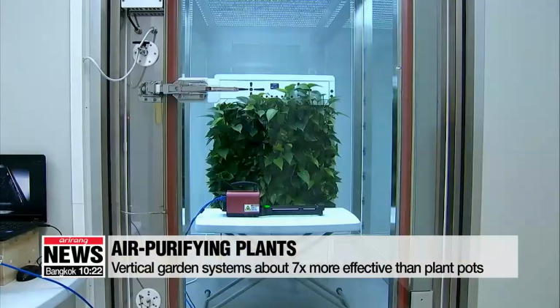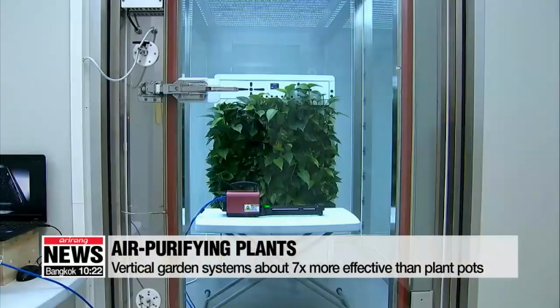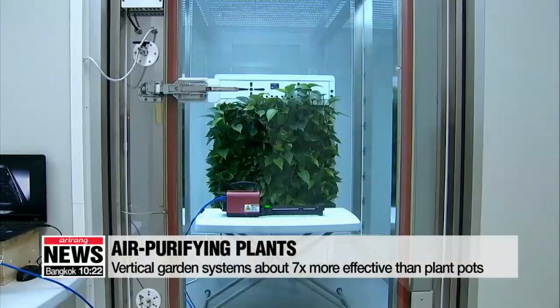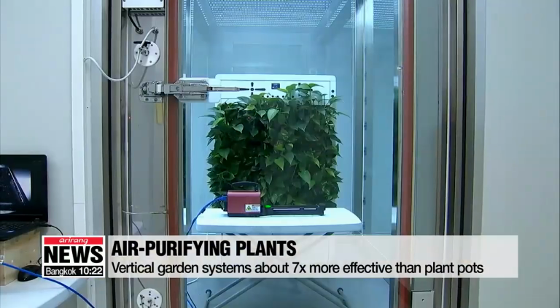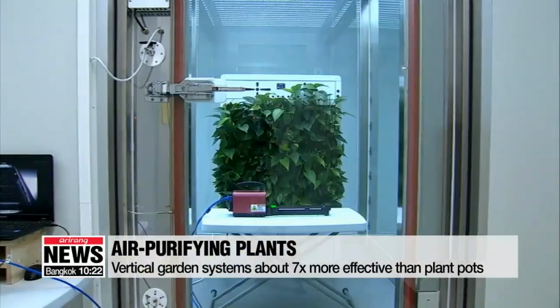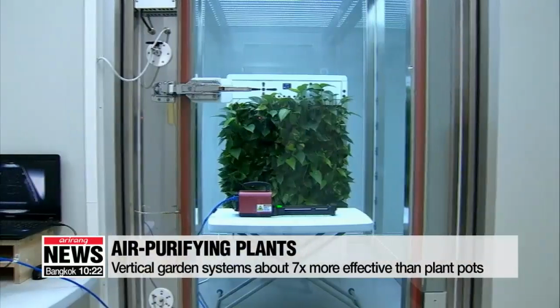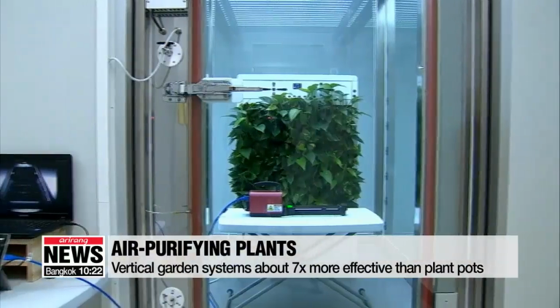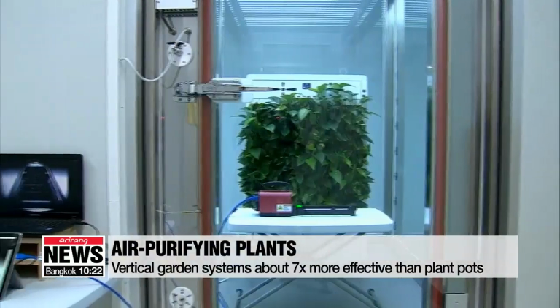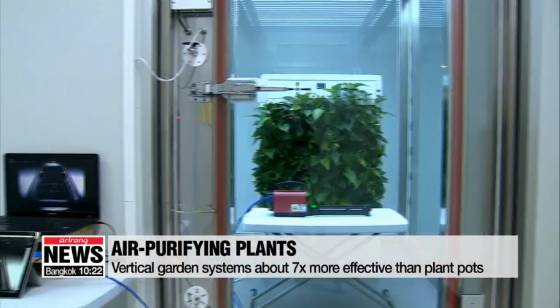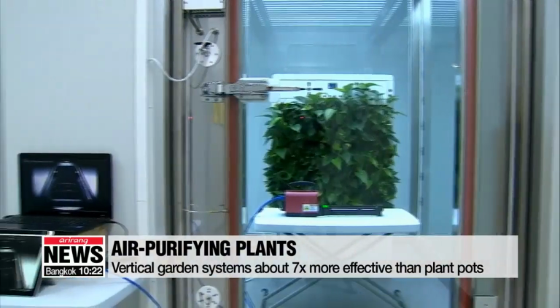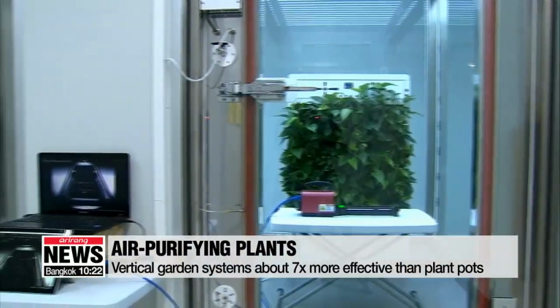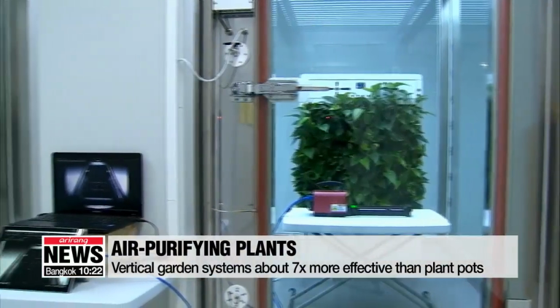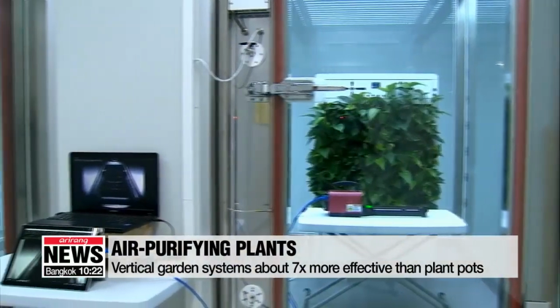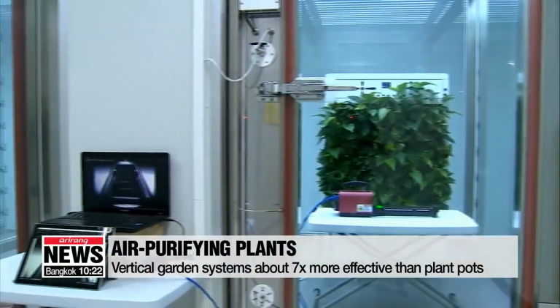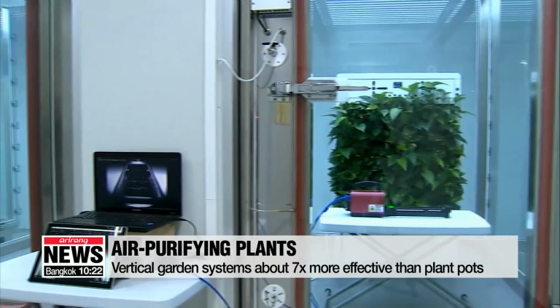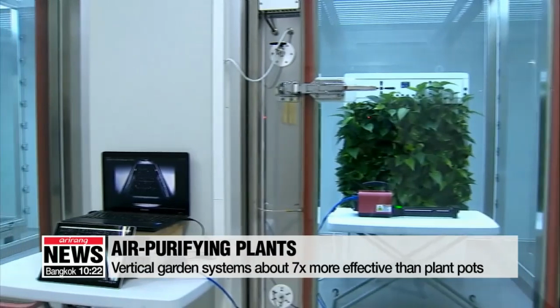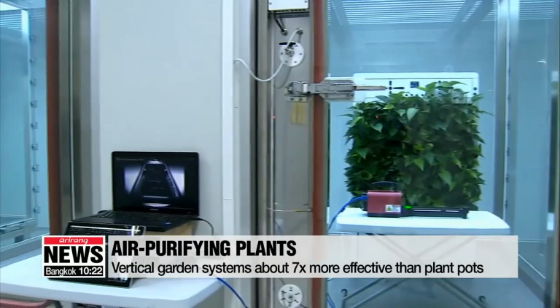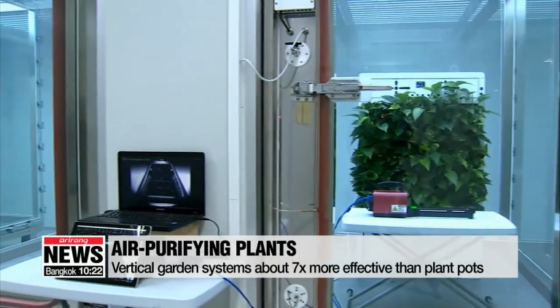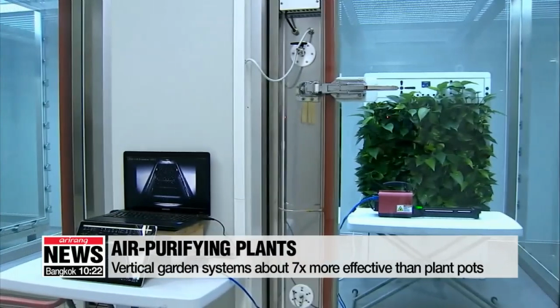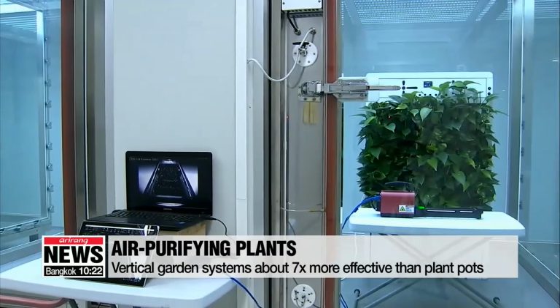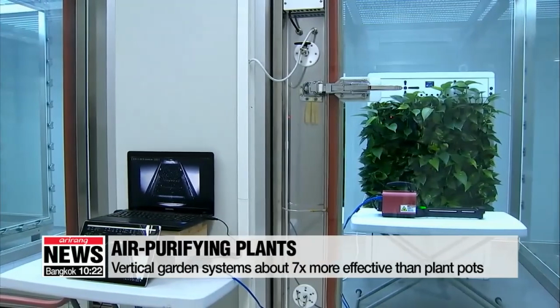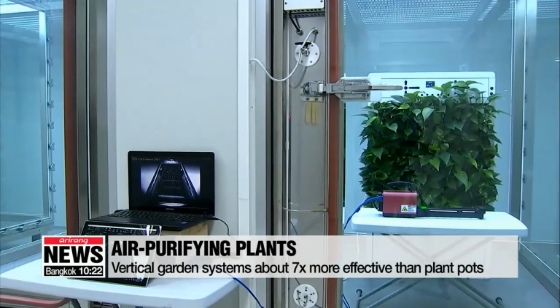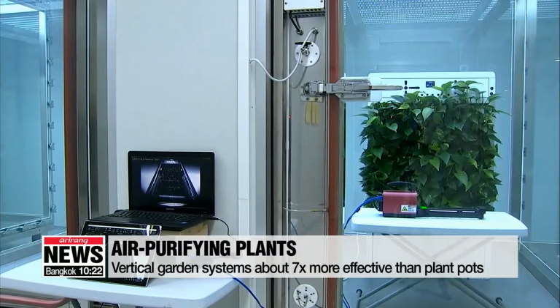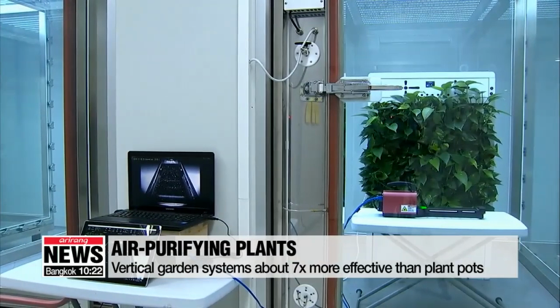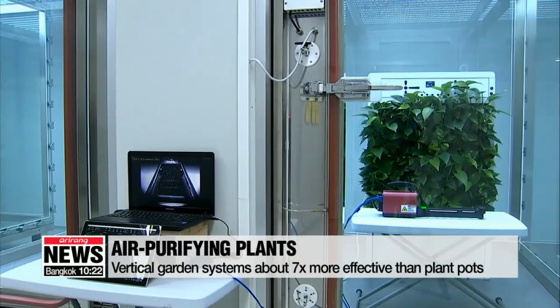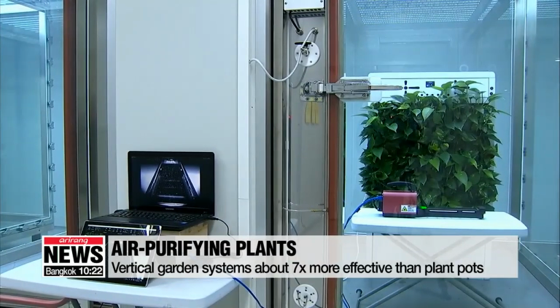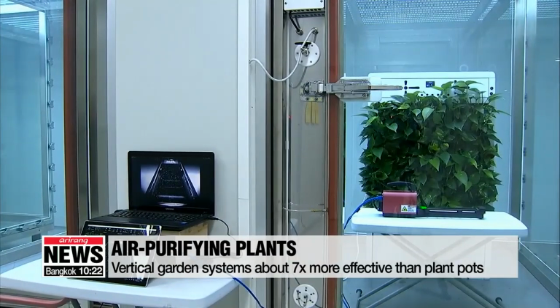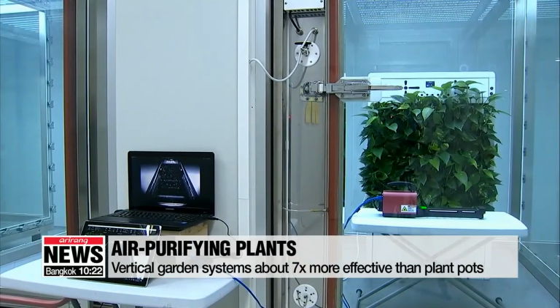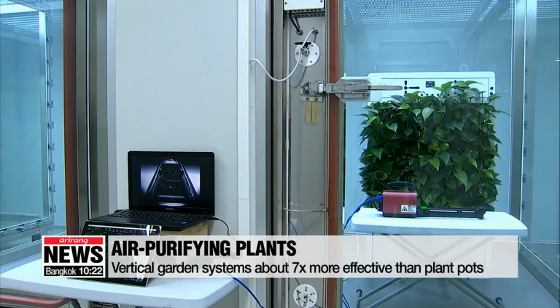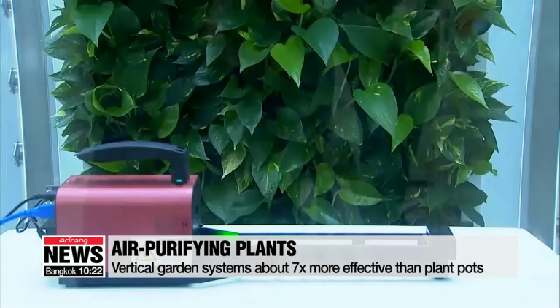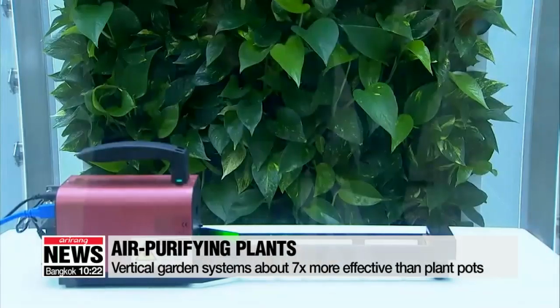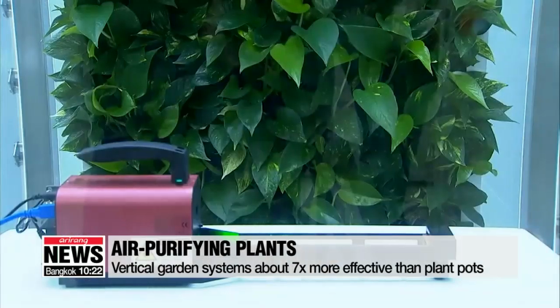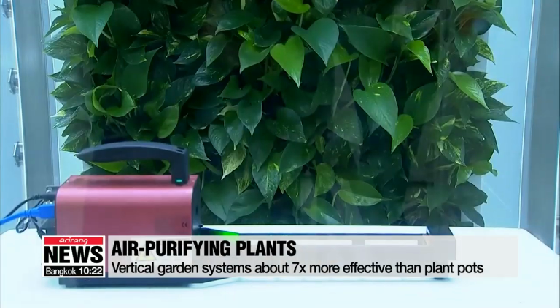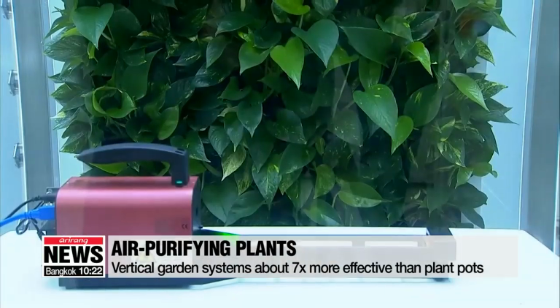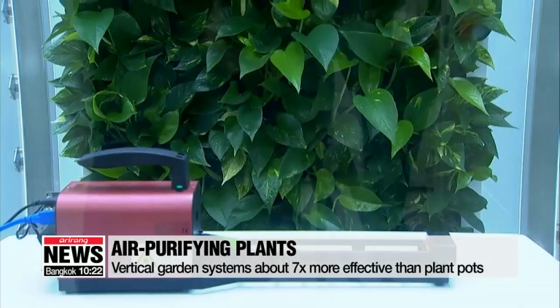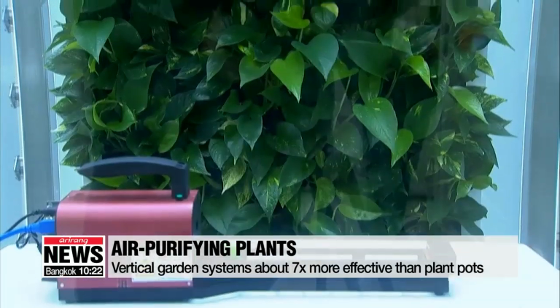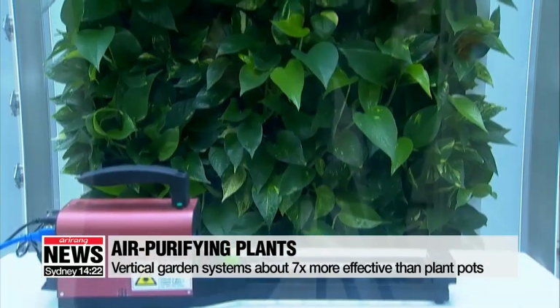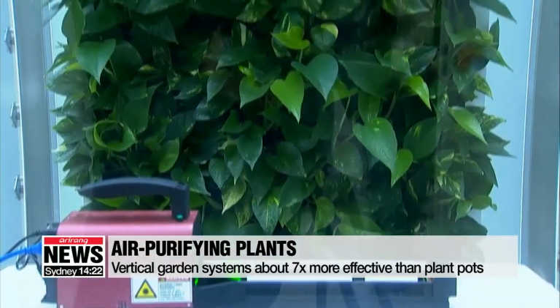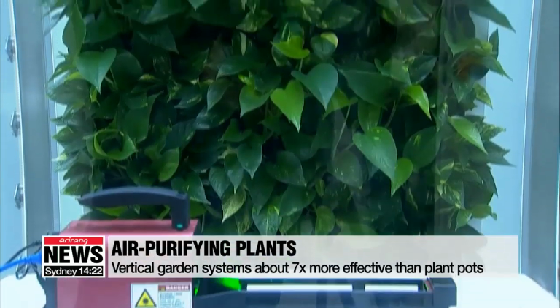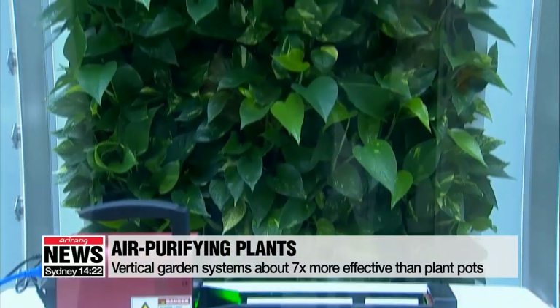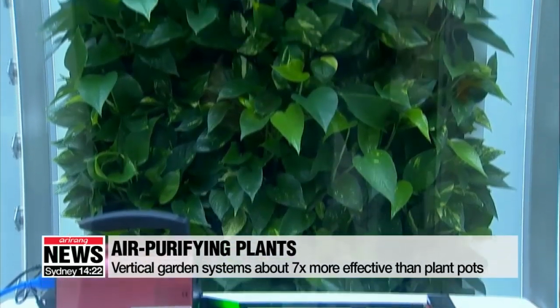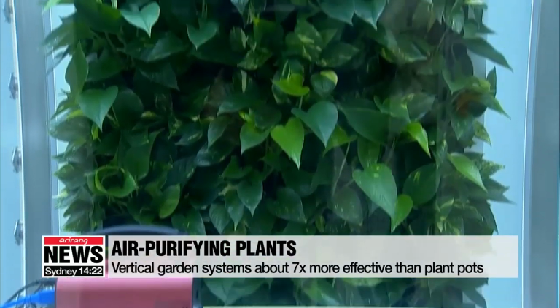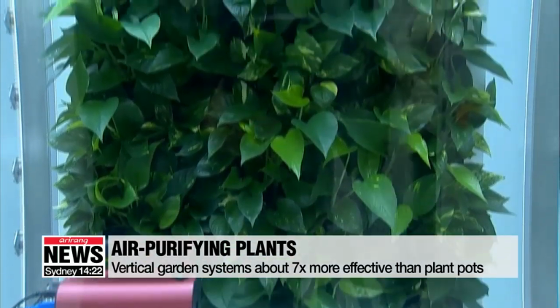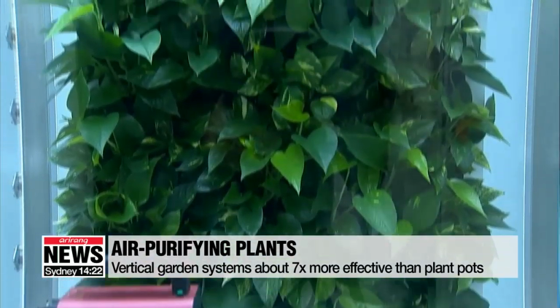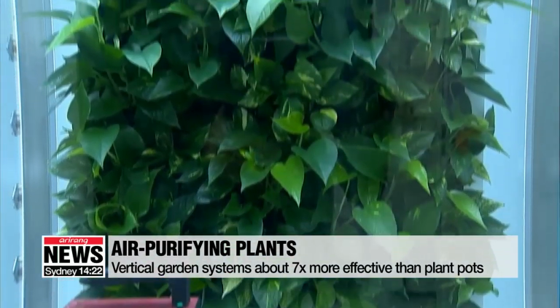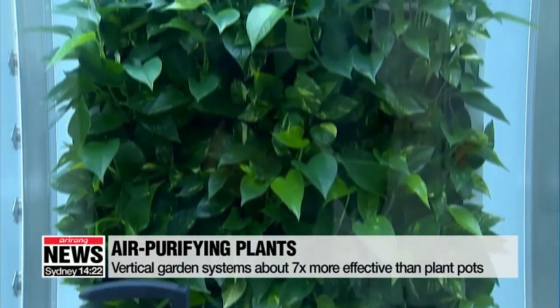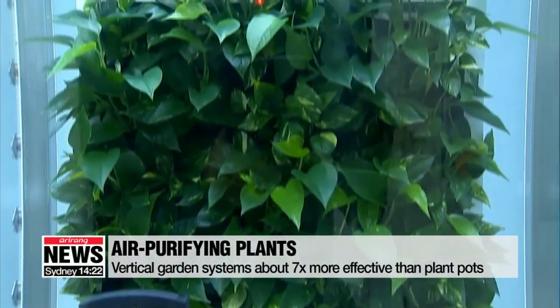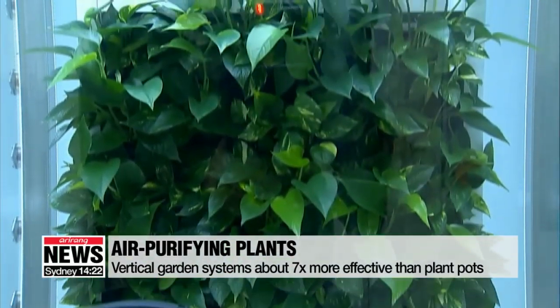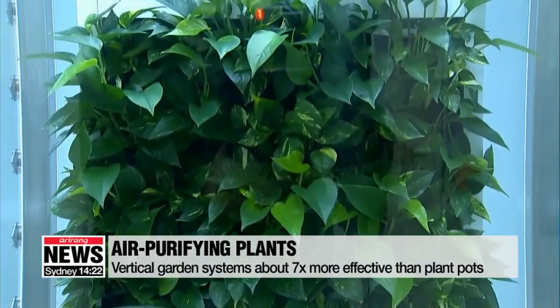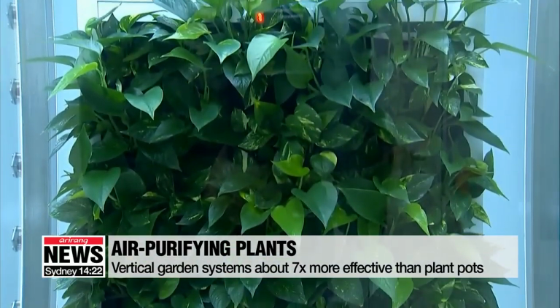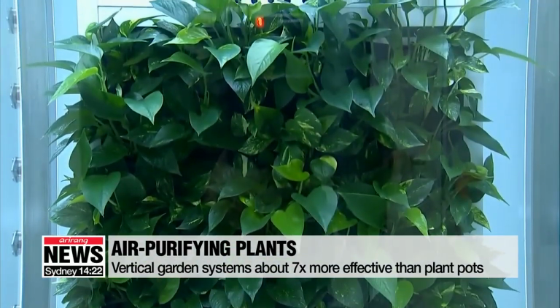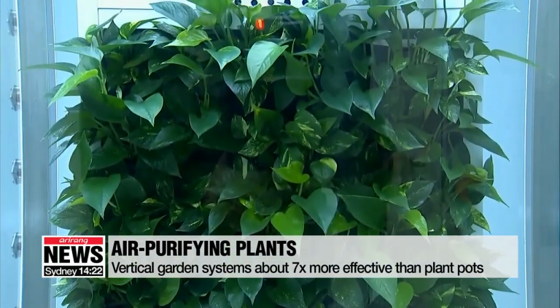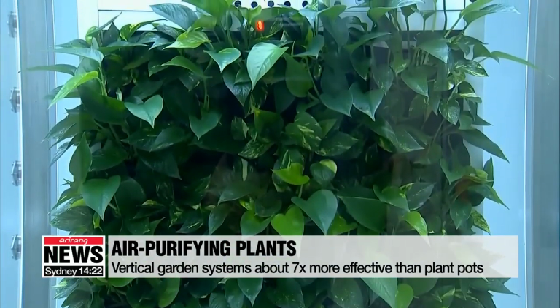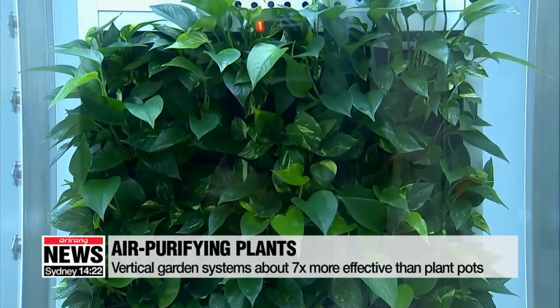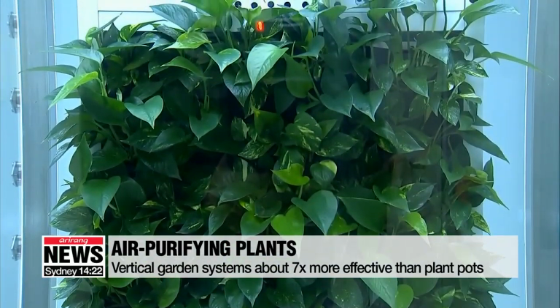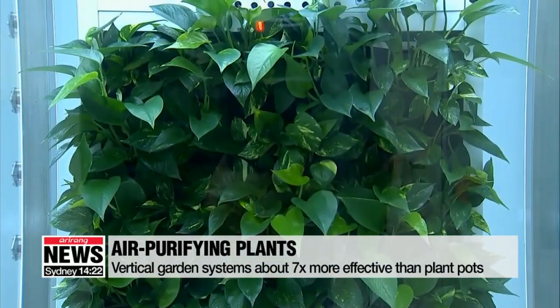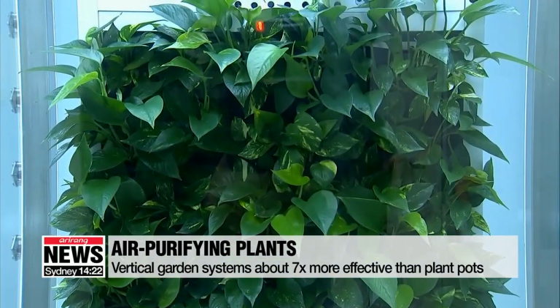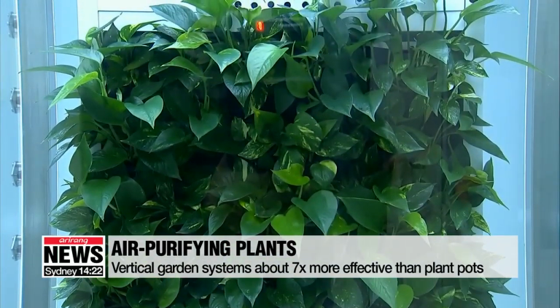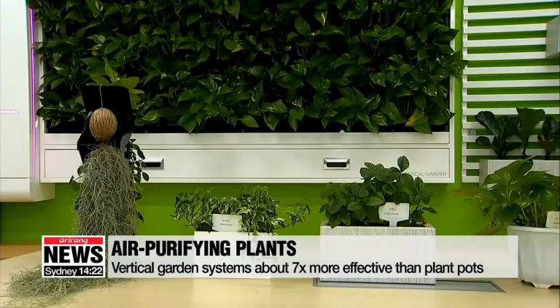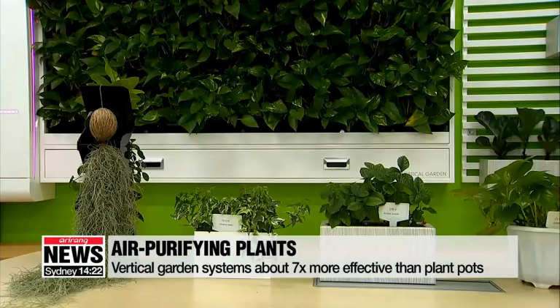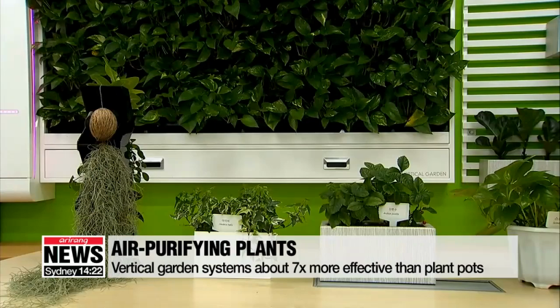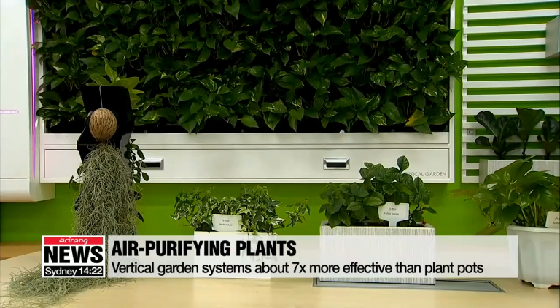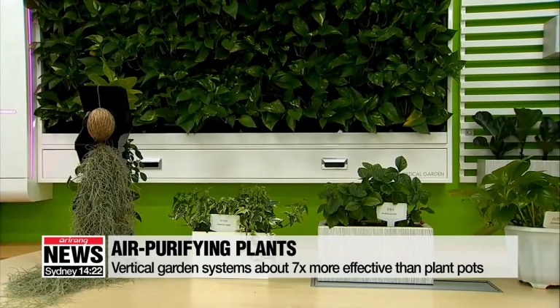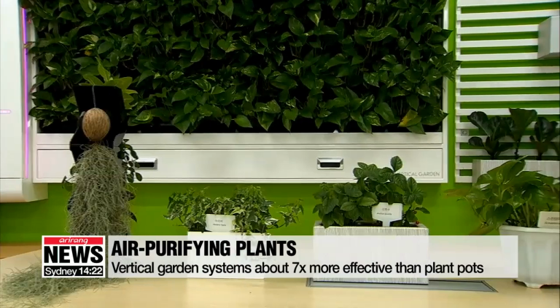Also, a vertical garden system, or bio wall, was found to be about seven times more effective at air purifying than individual plant pots.